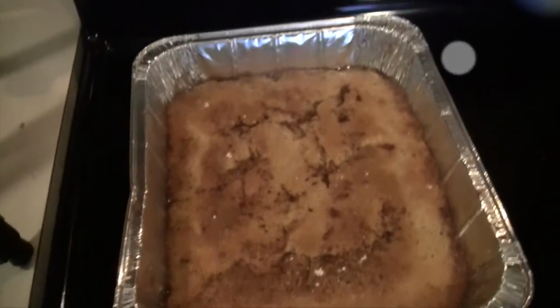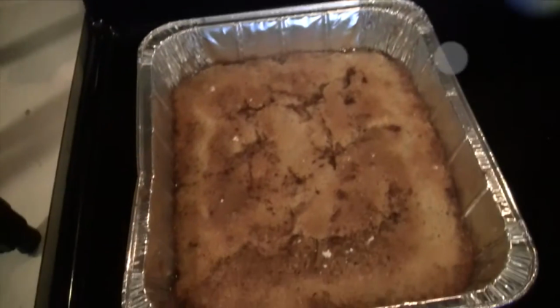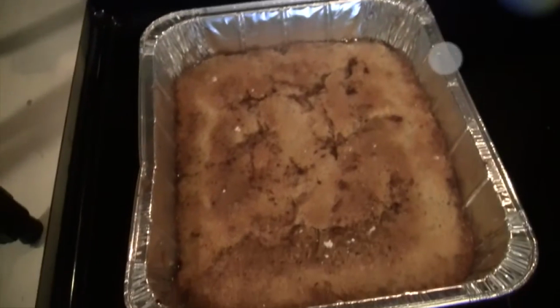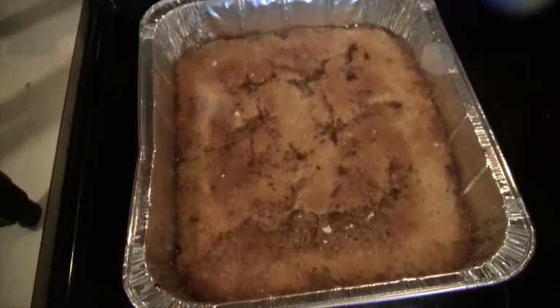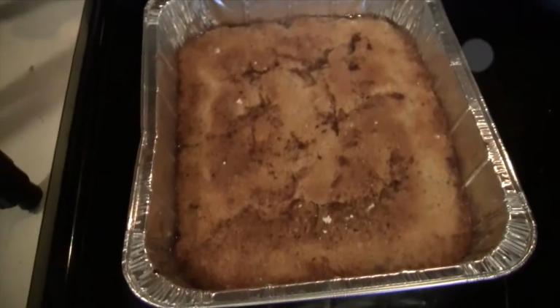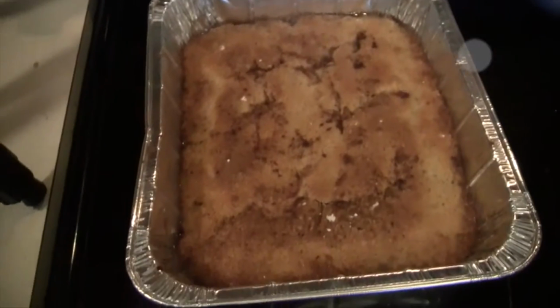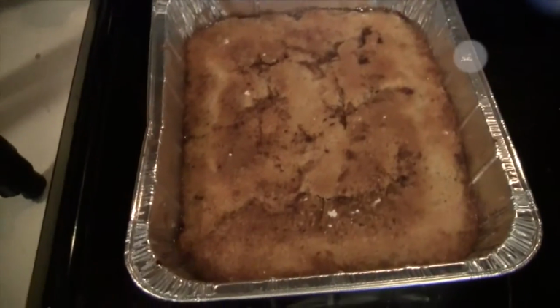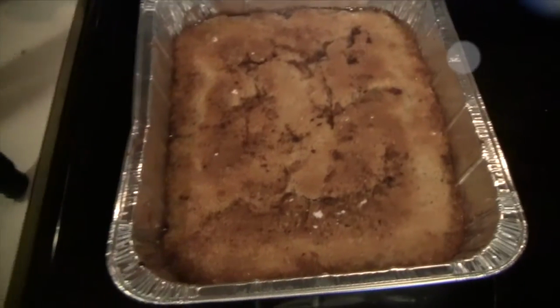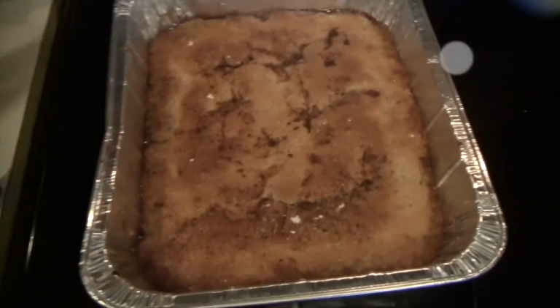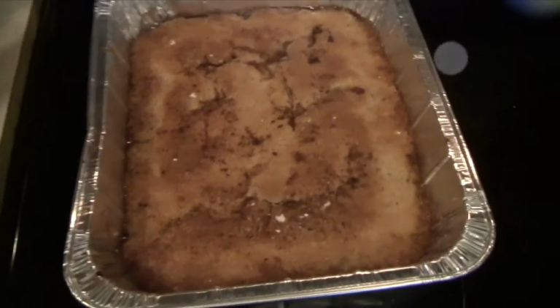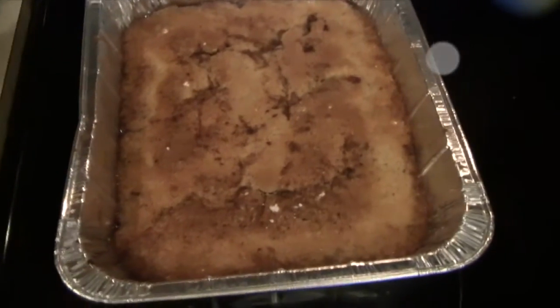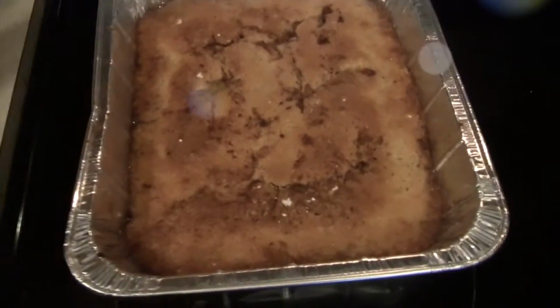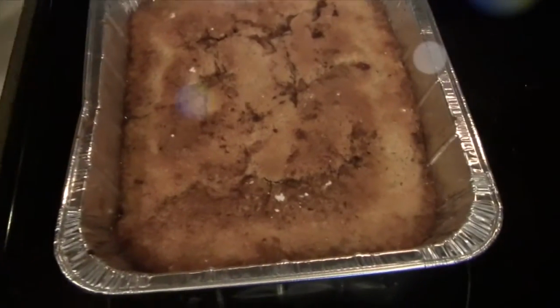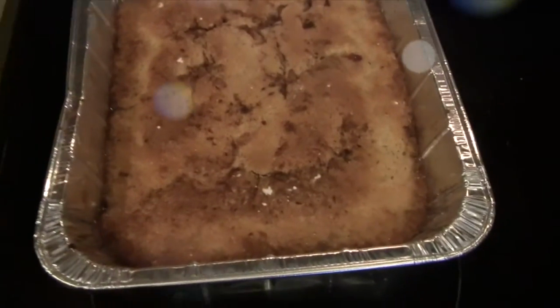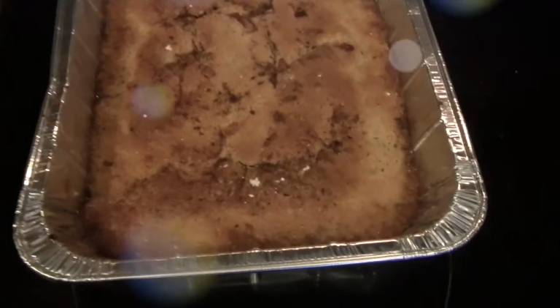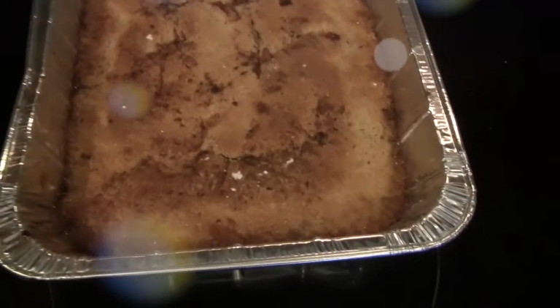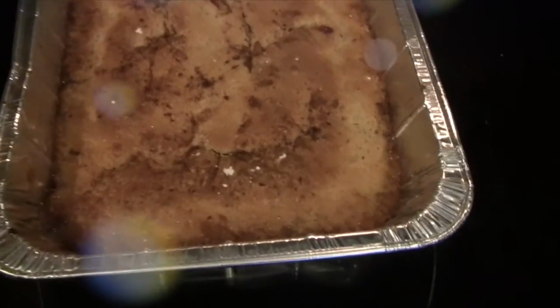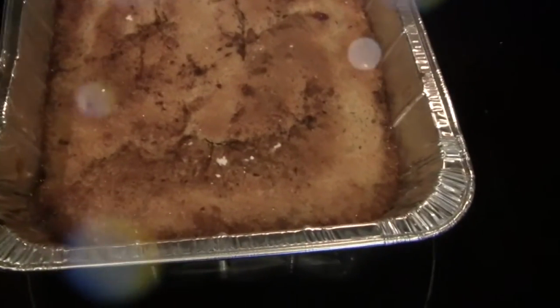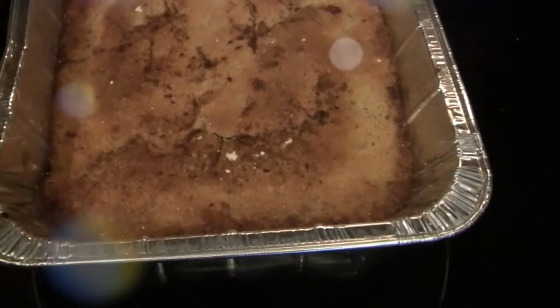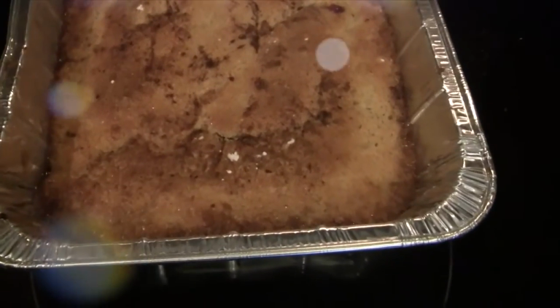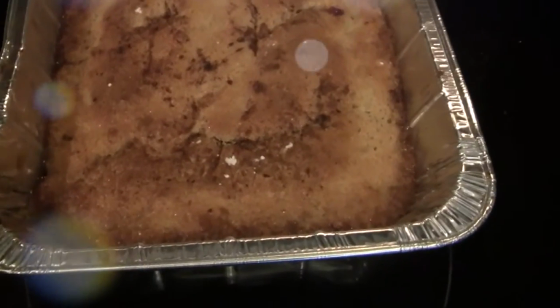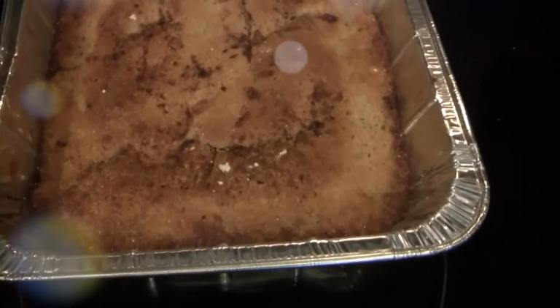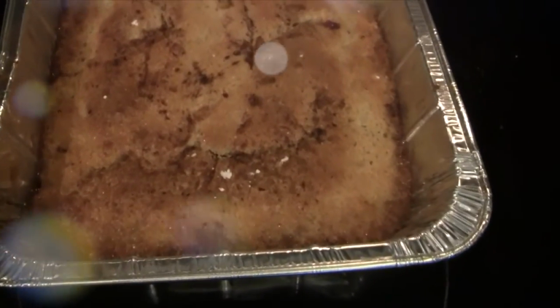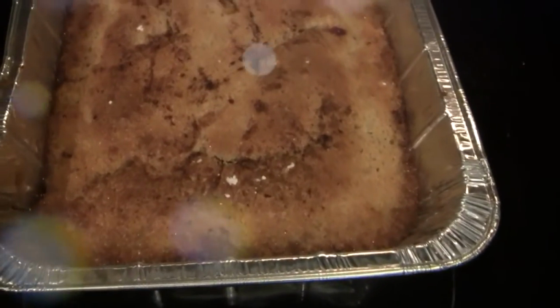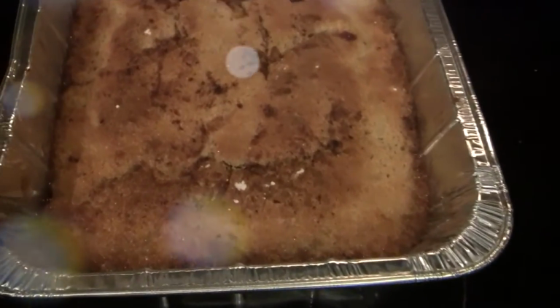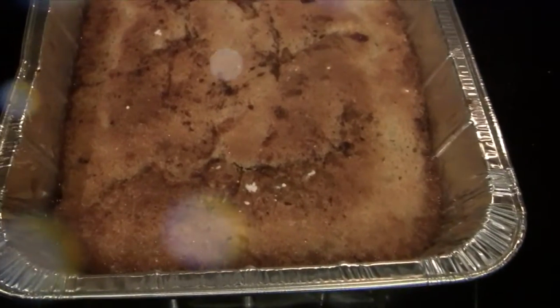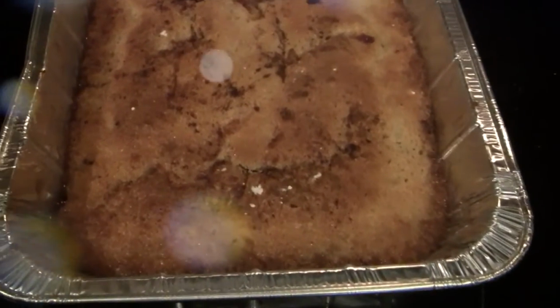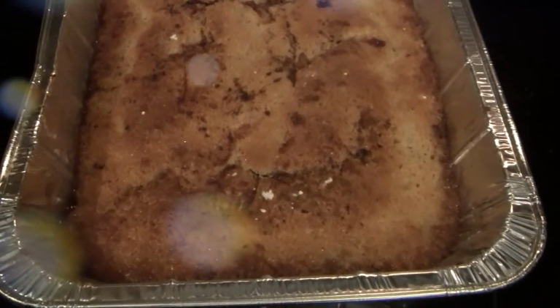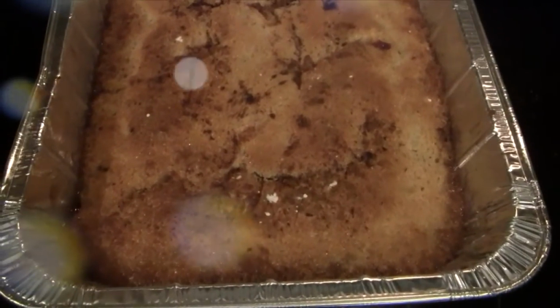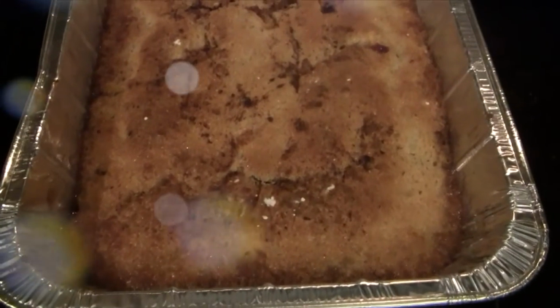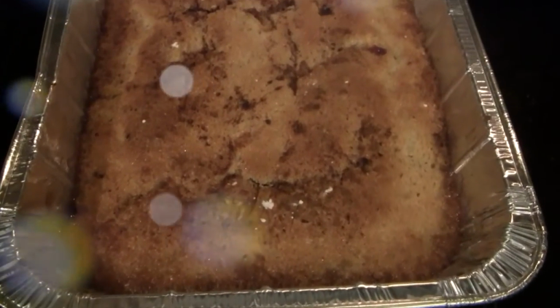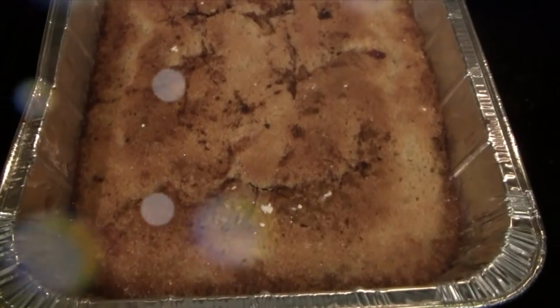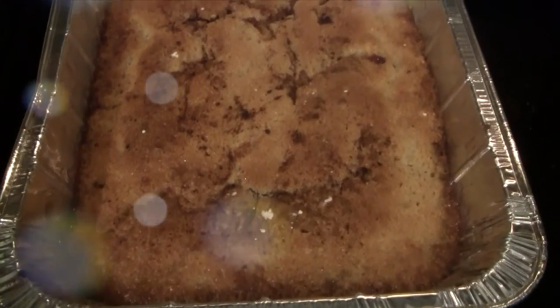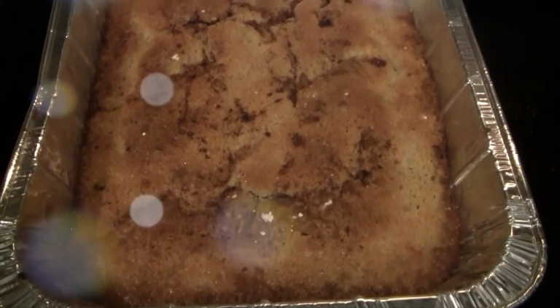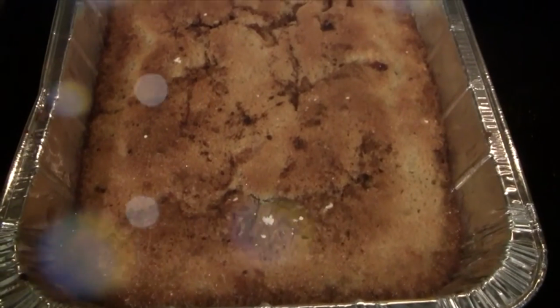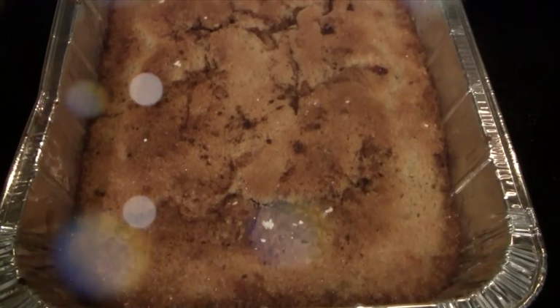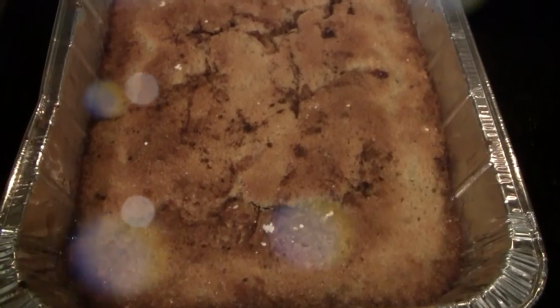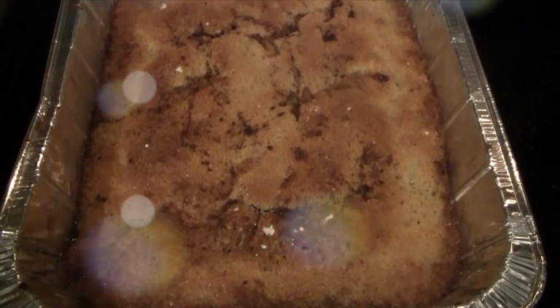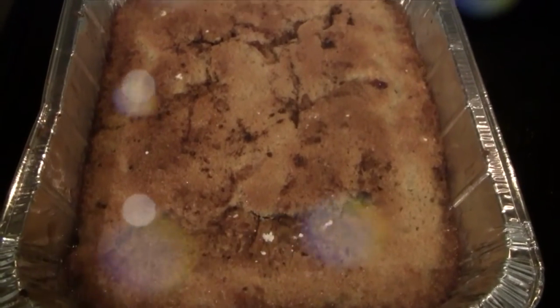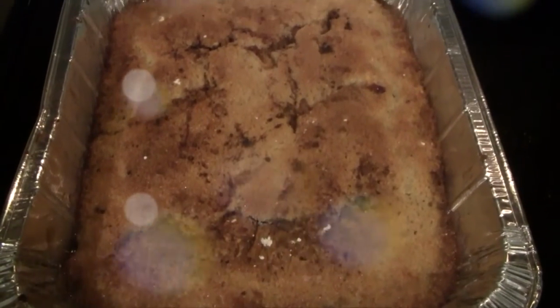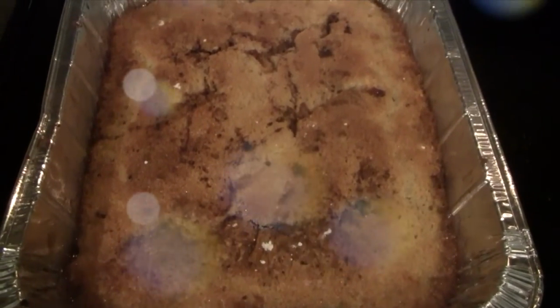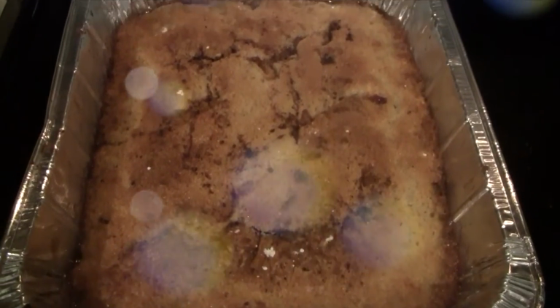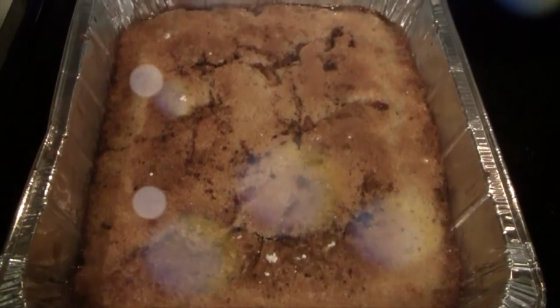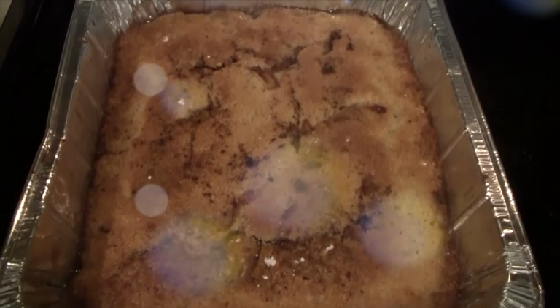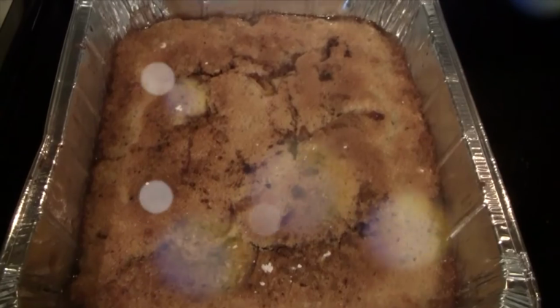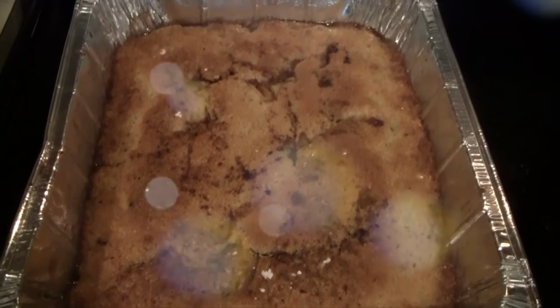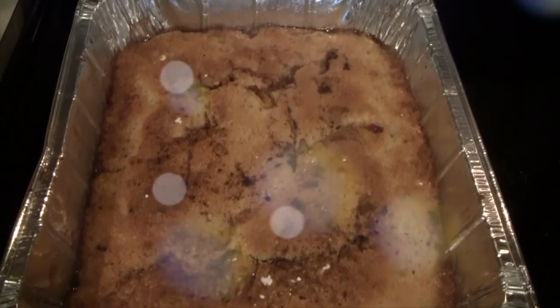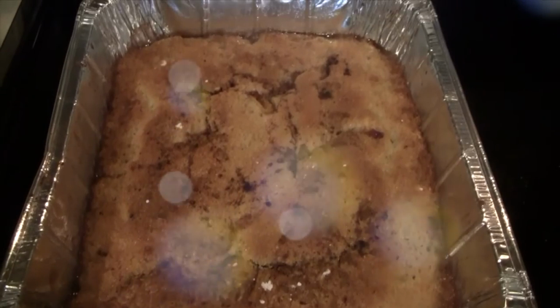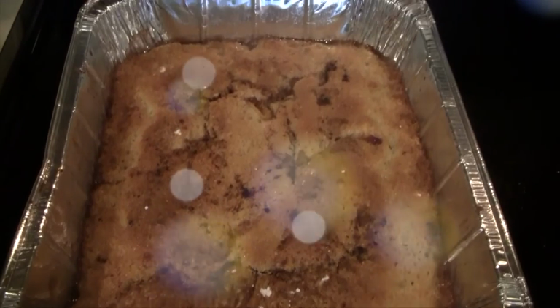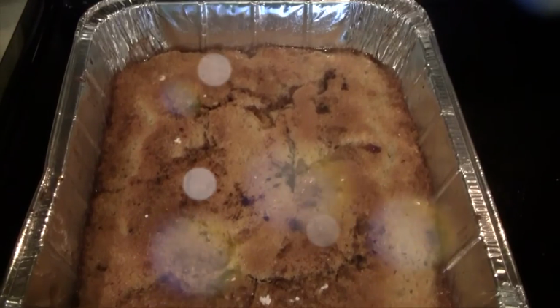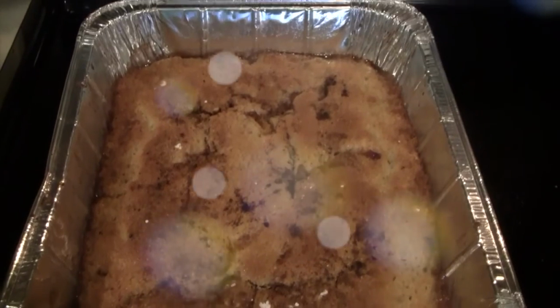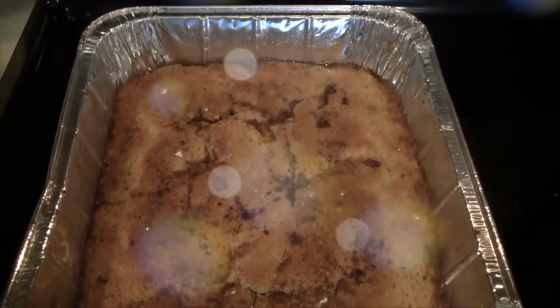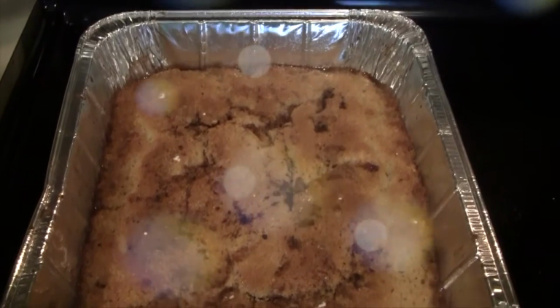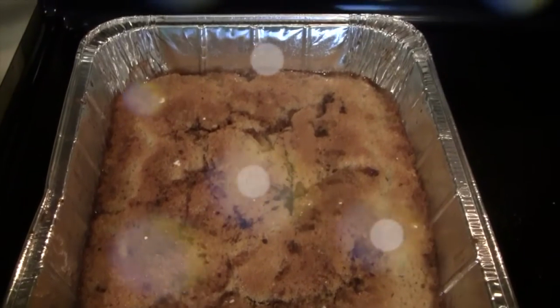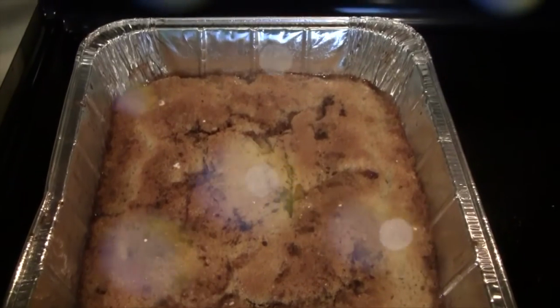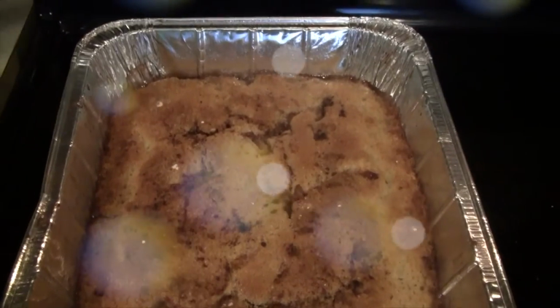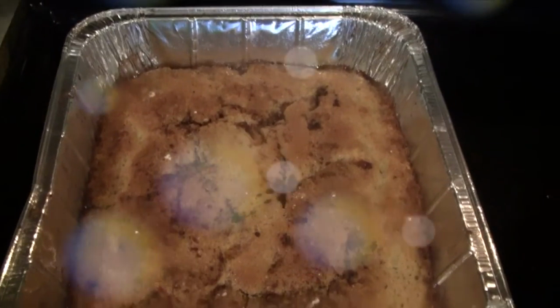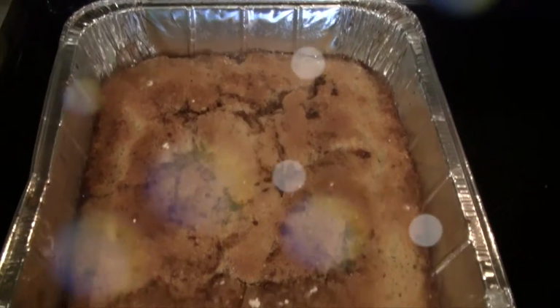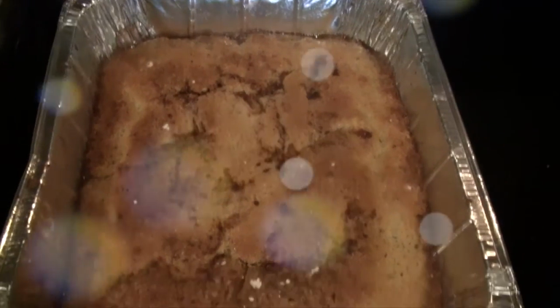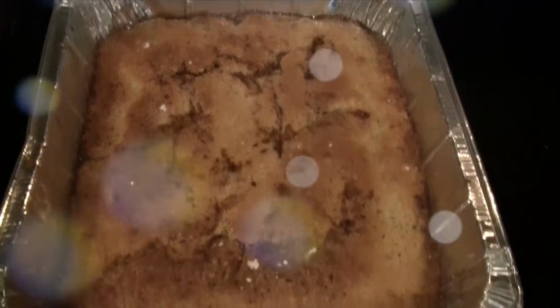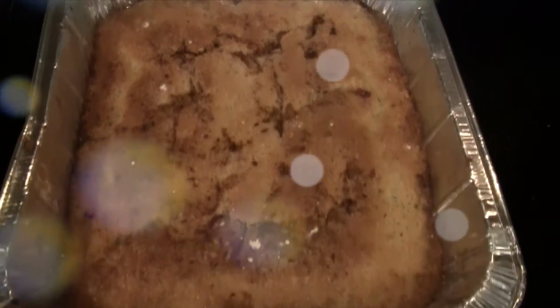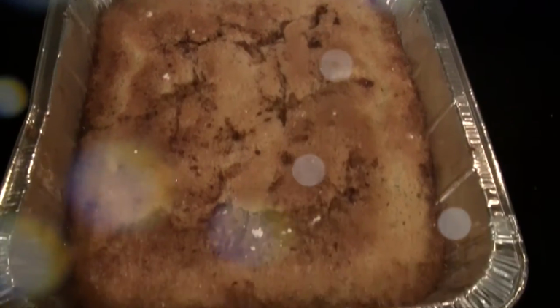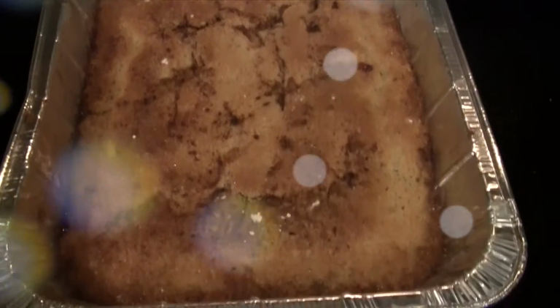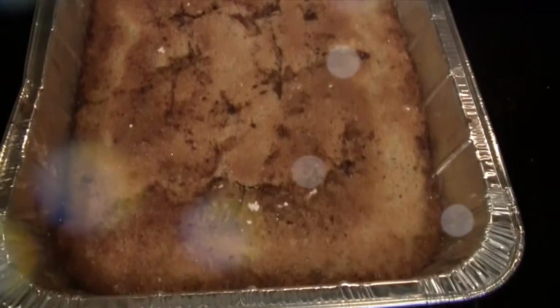Hey guys, and welcome back to my channel! Today I'm going to share with you this super easy and delicious southern peach cobbler.